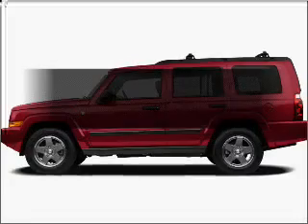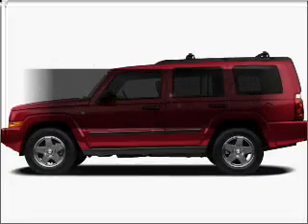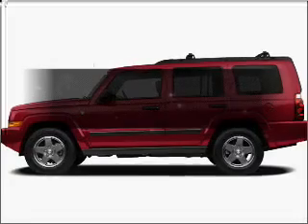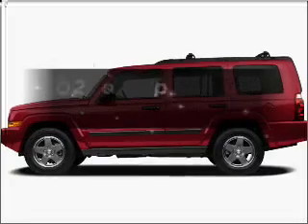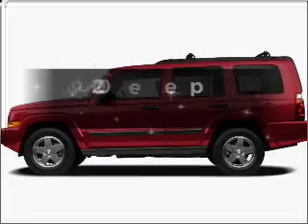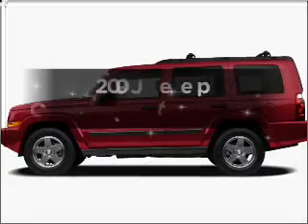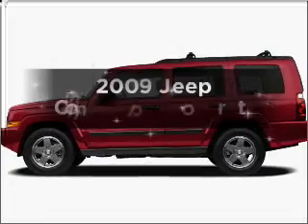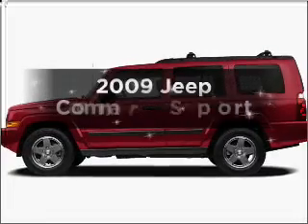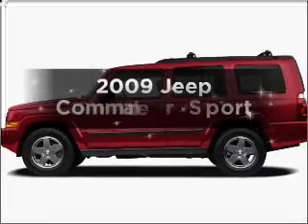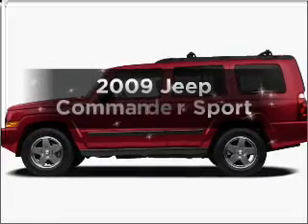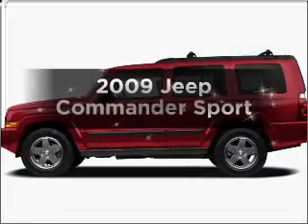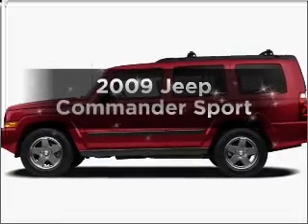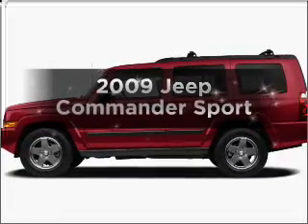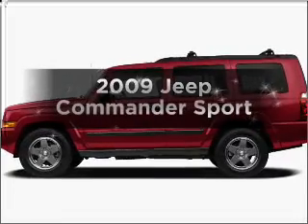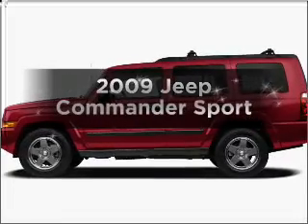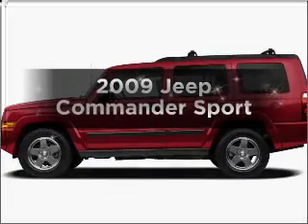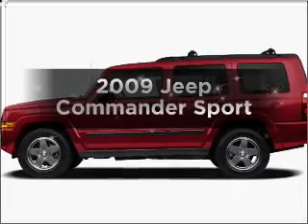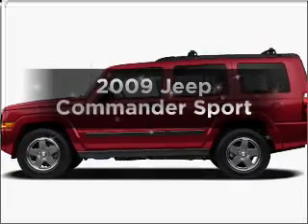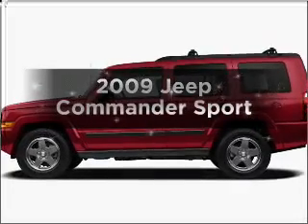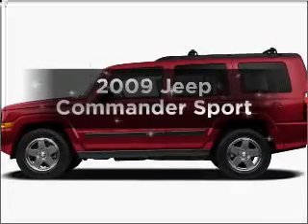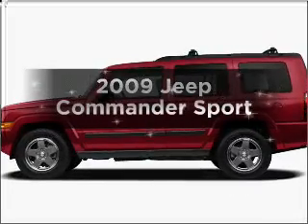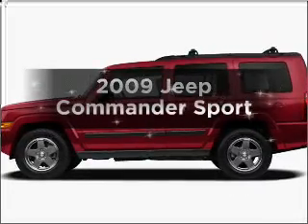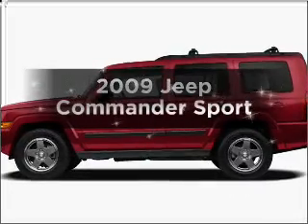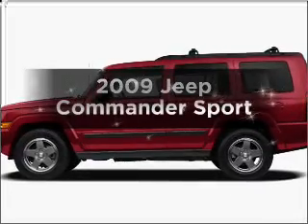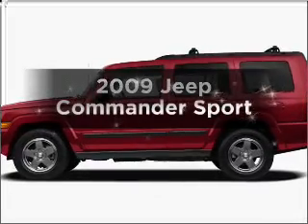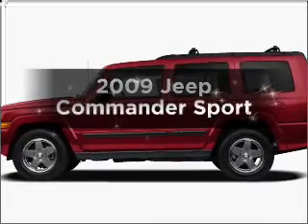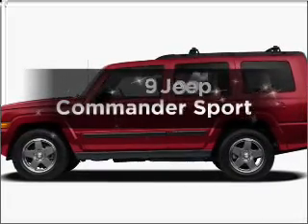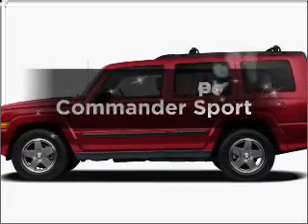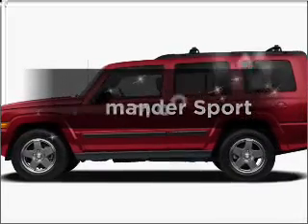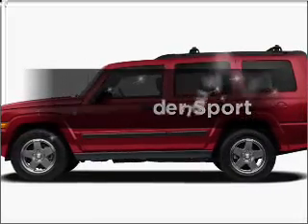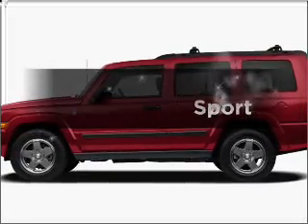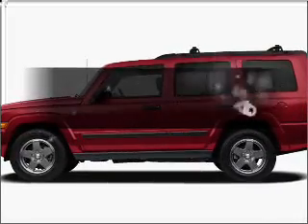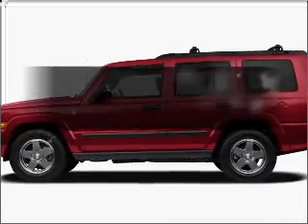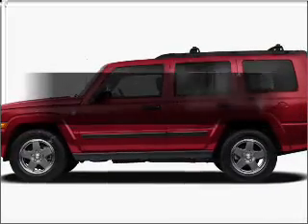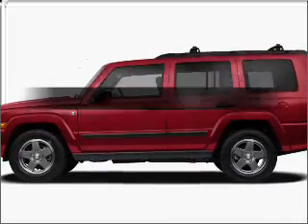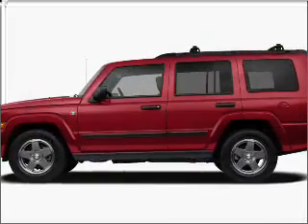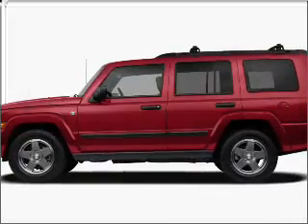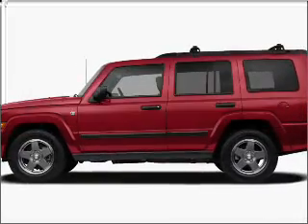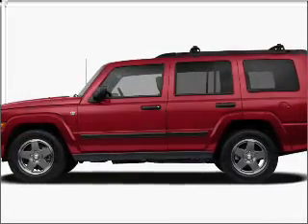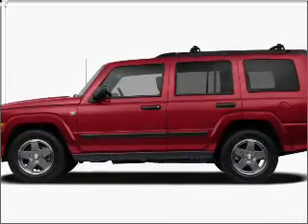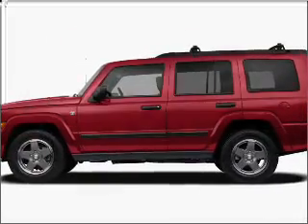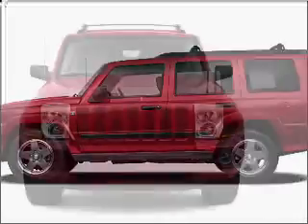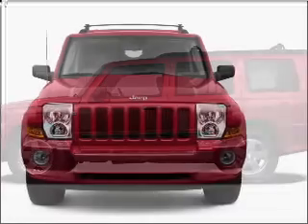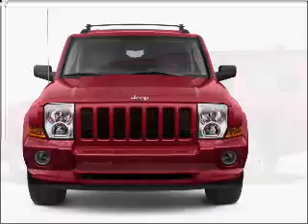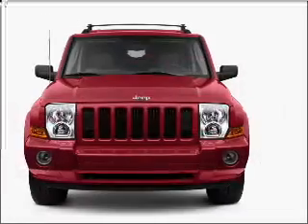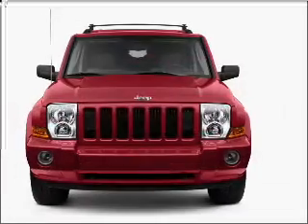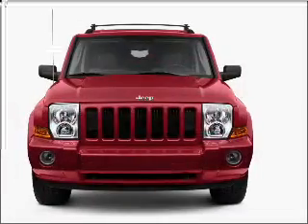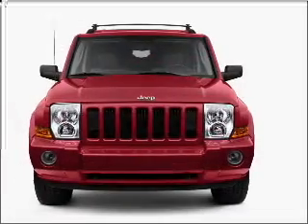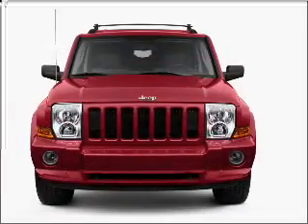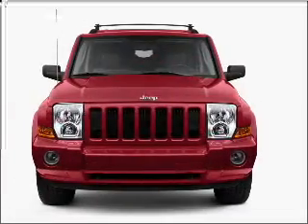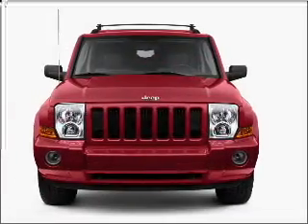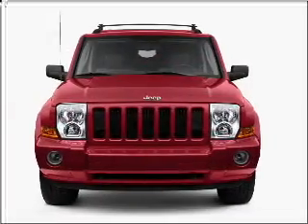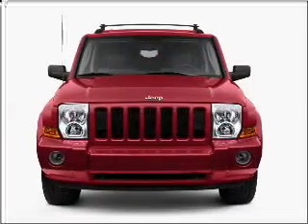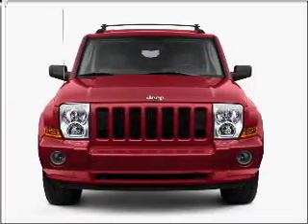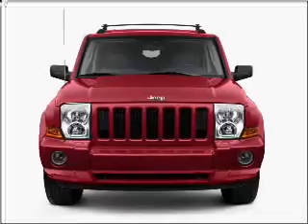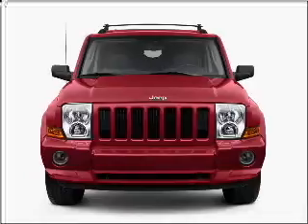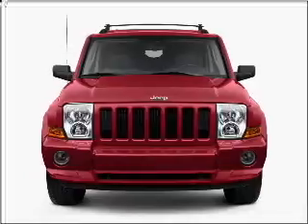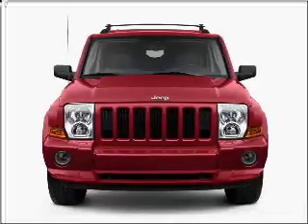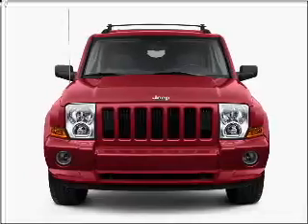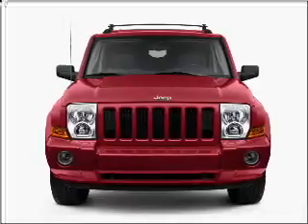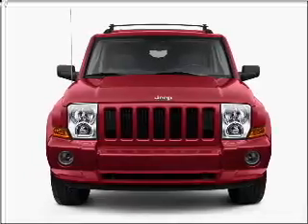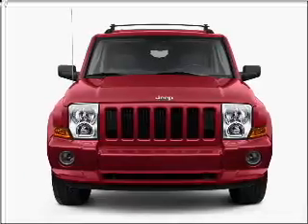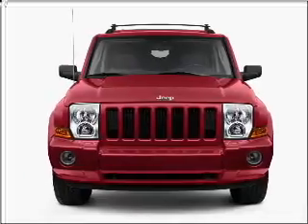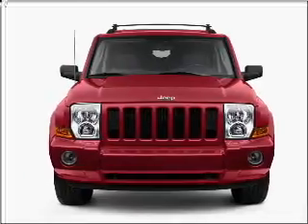Introducing the 2009 Jeep Commander. If you're looking for a first-rate auto, this one could be yours today.